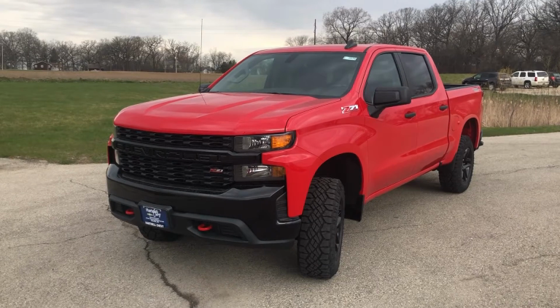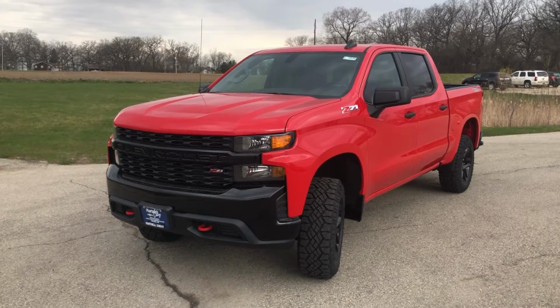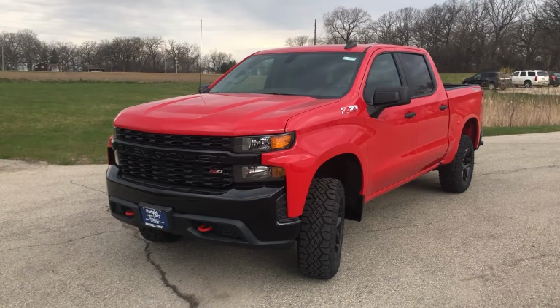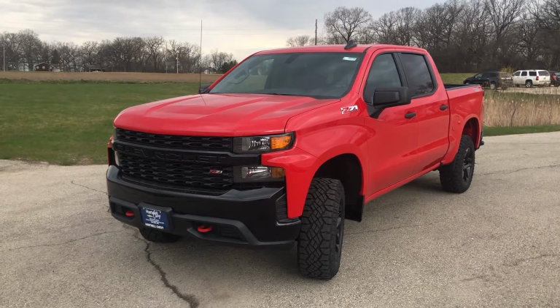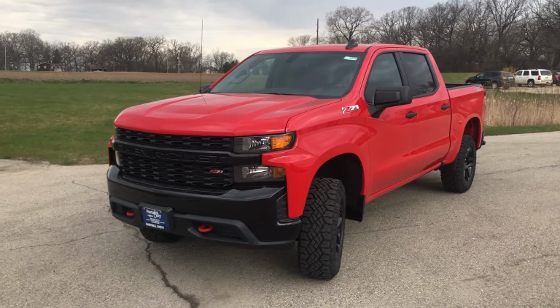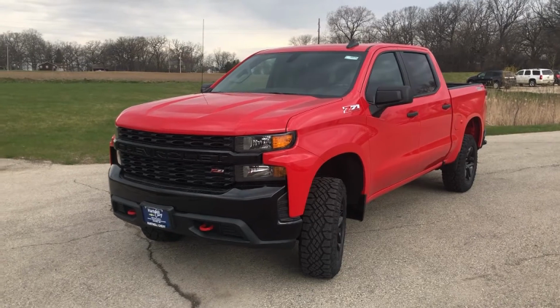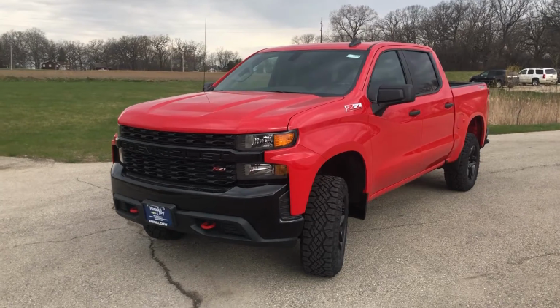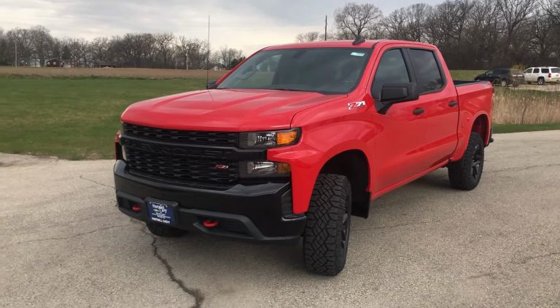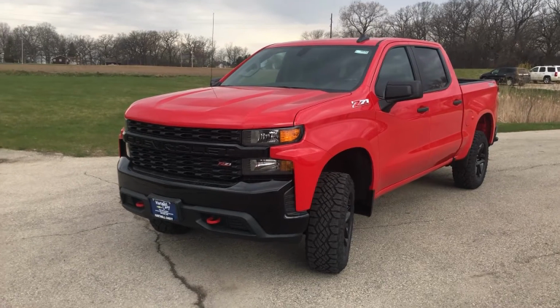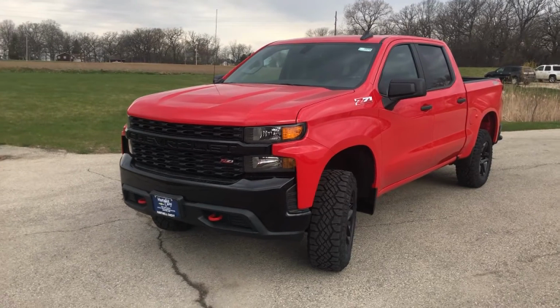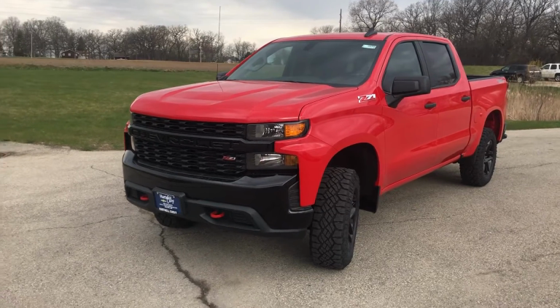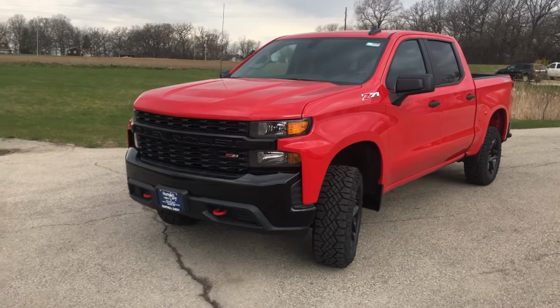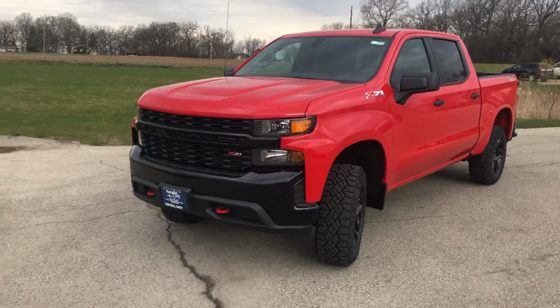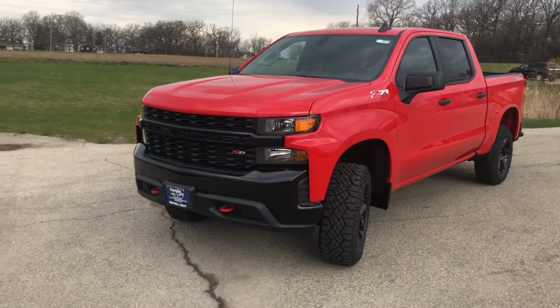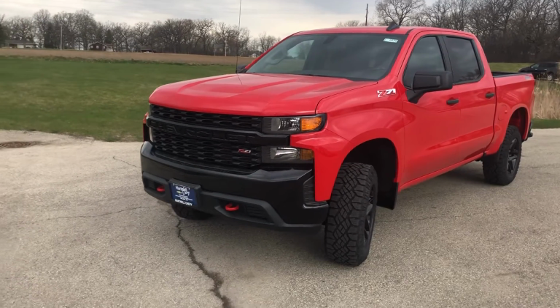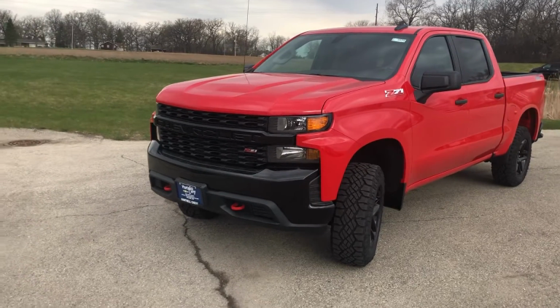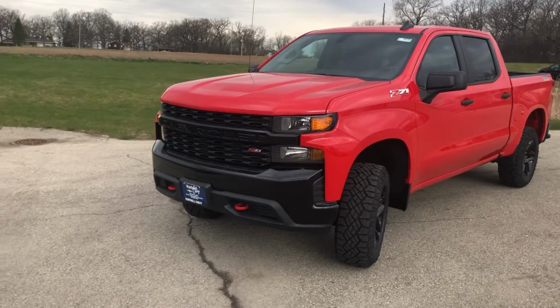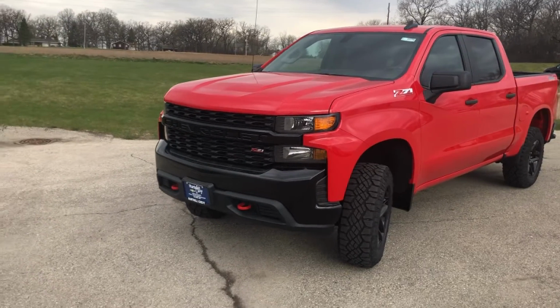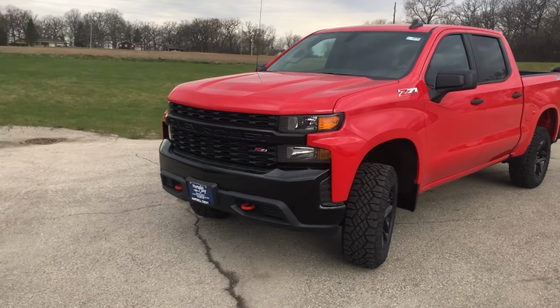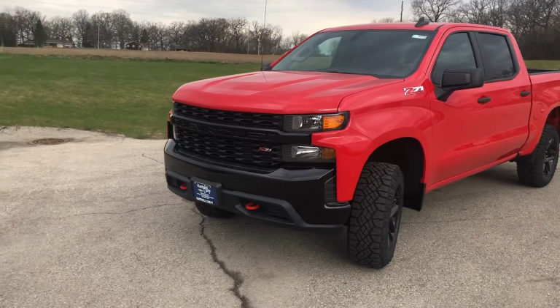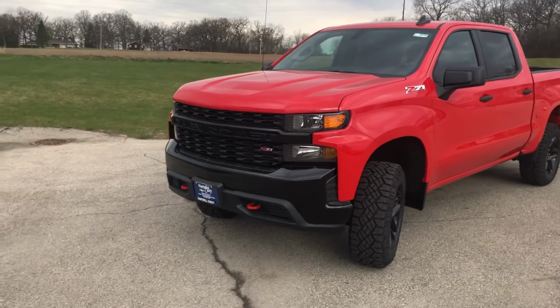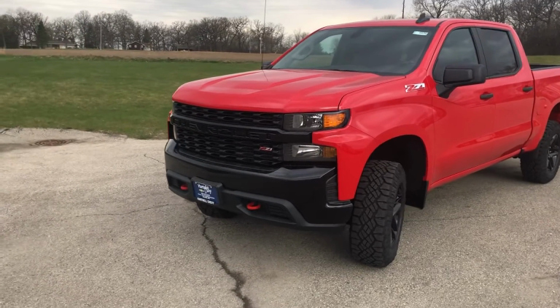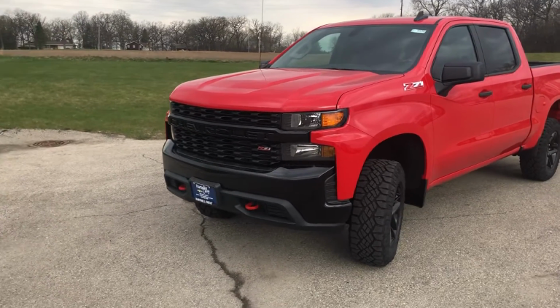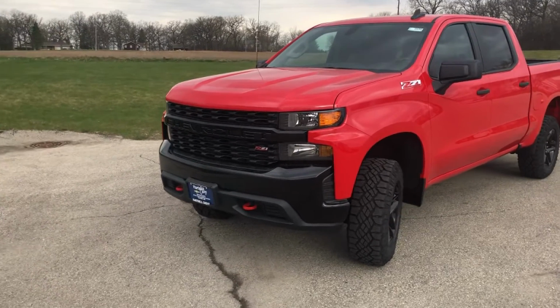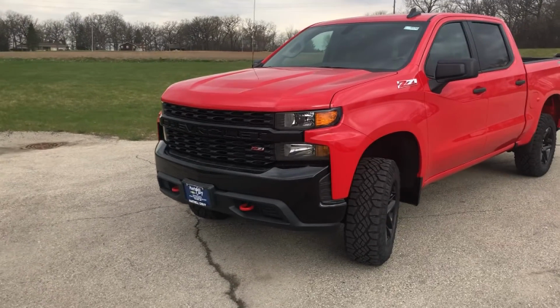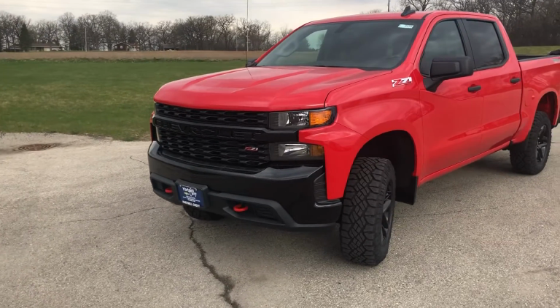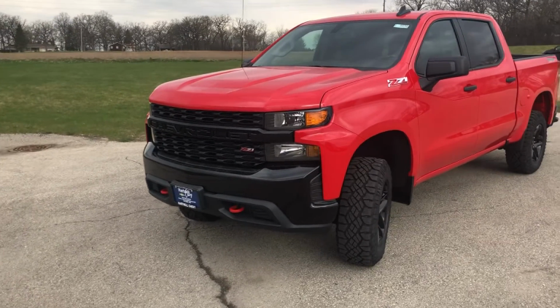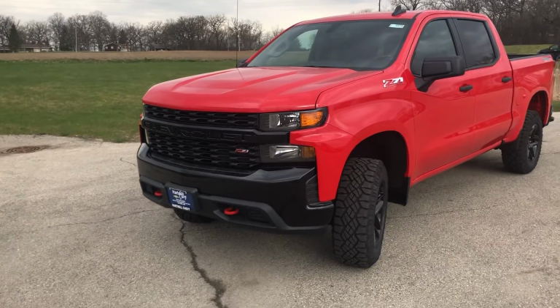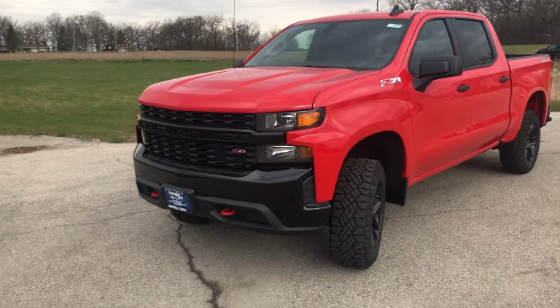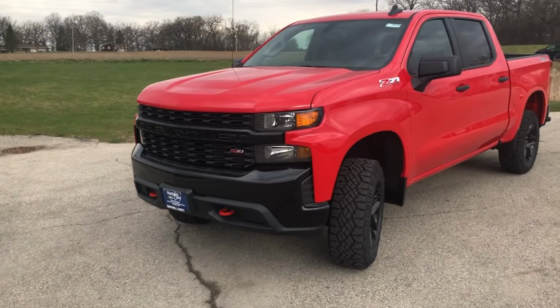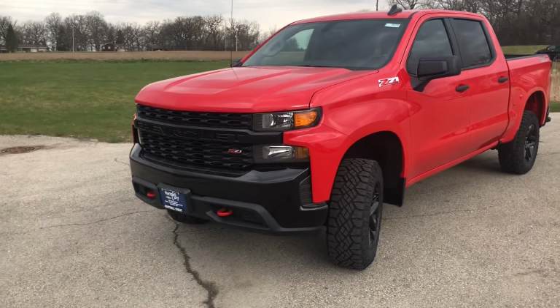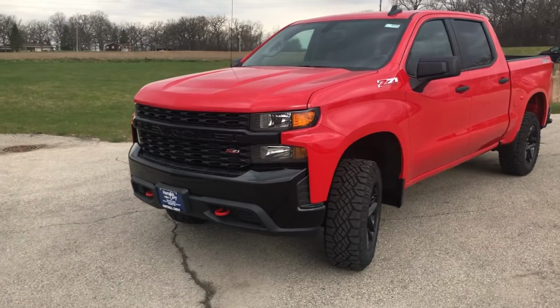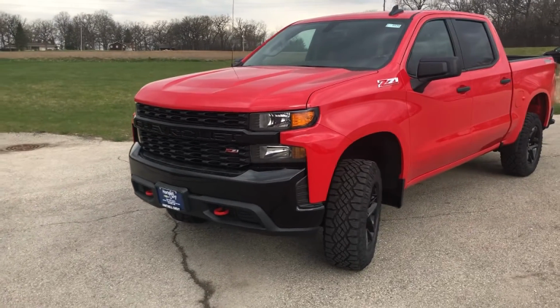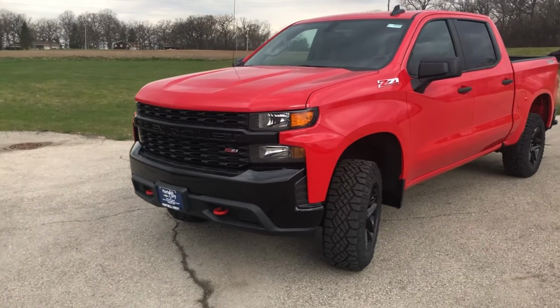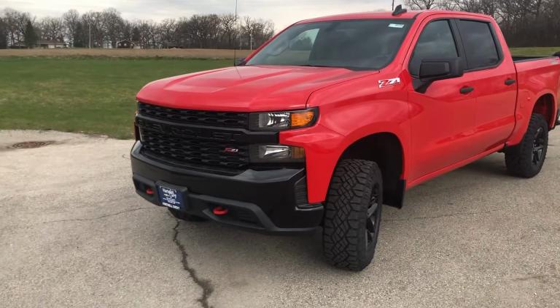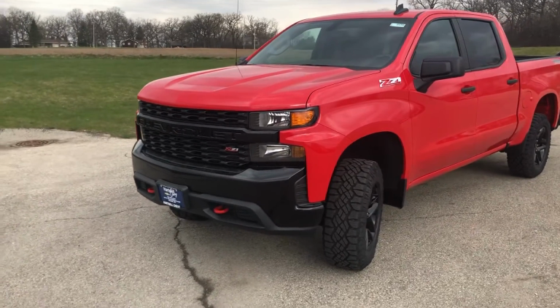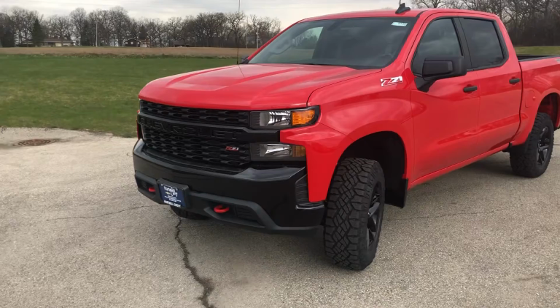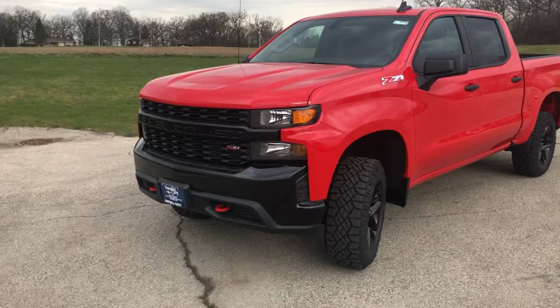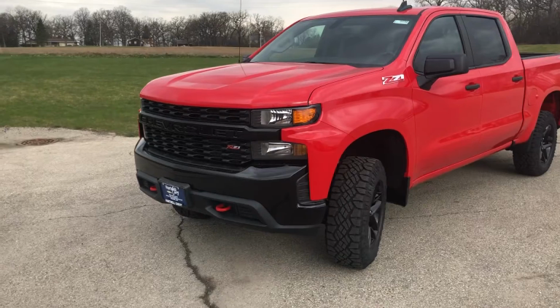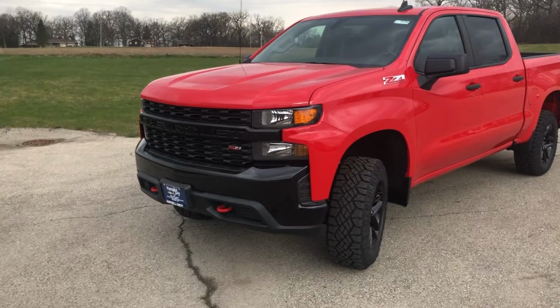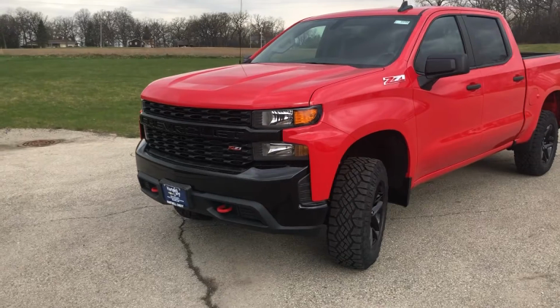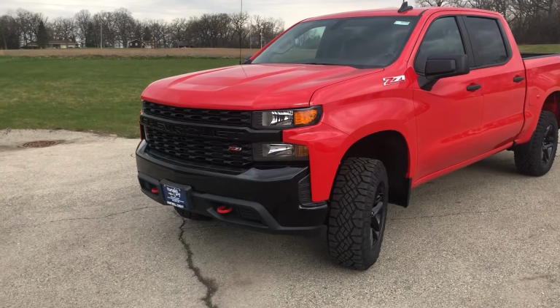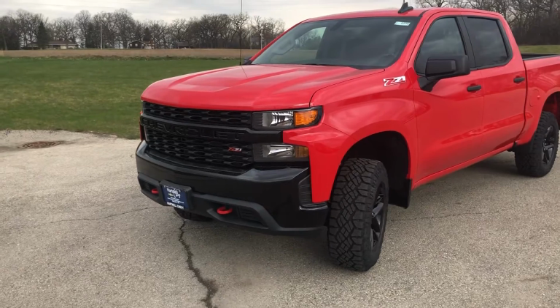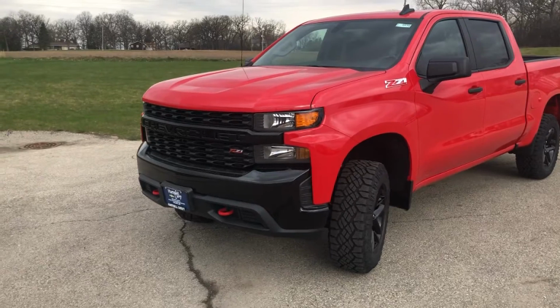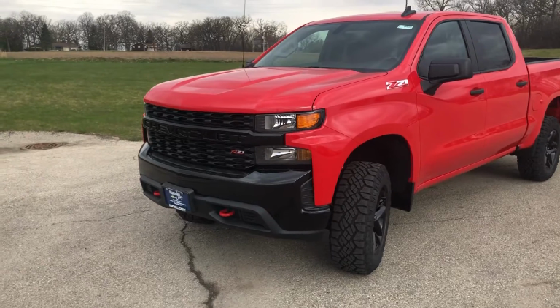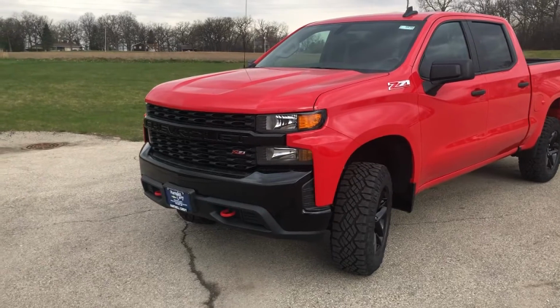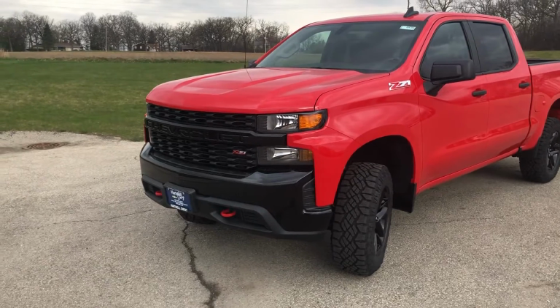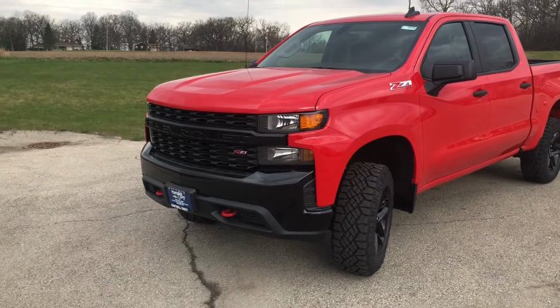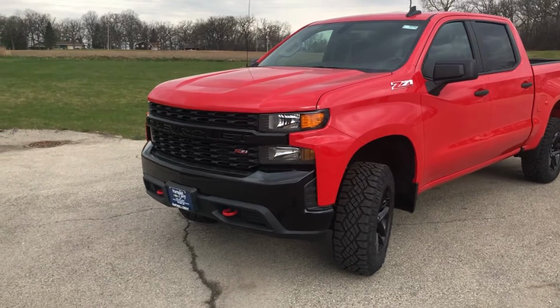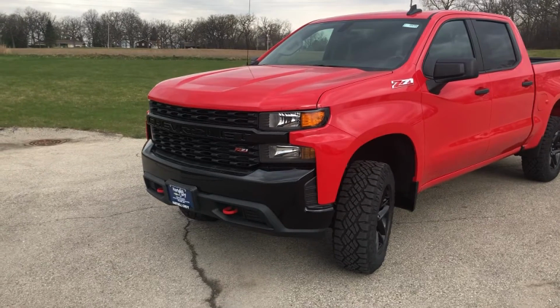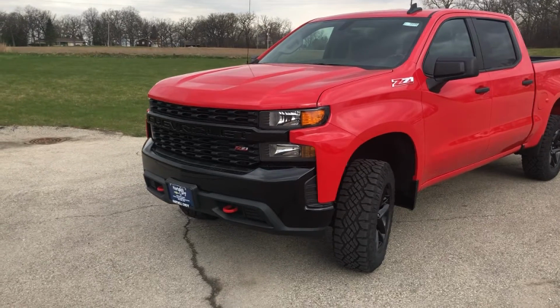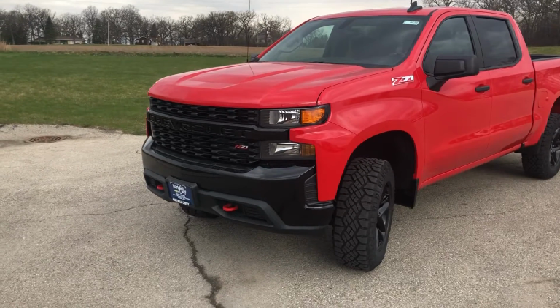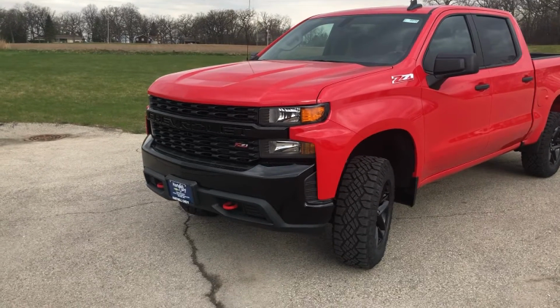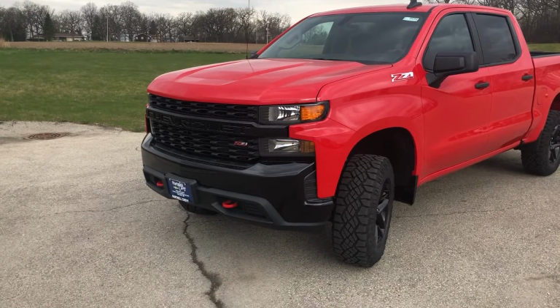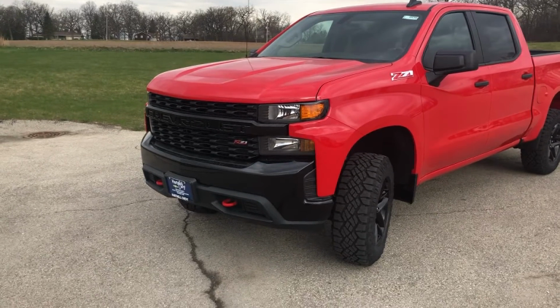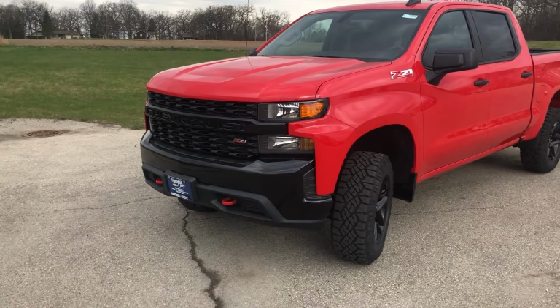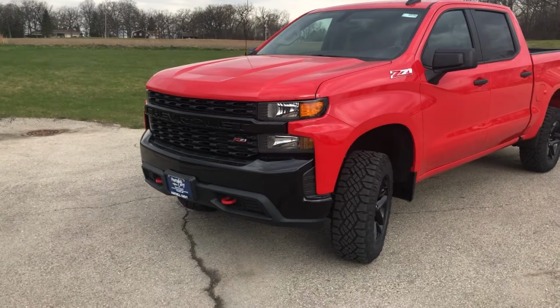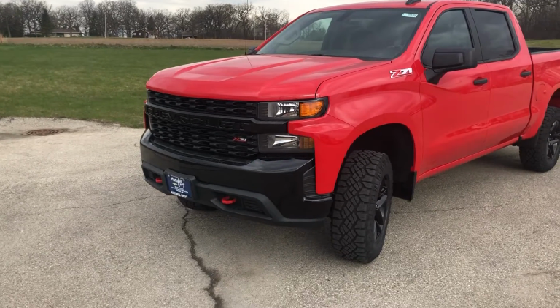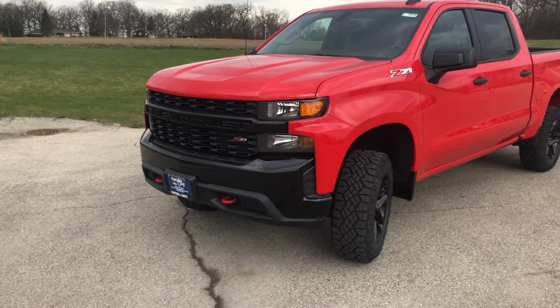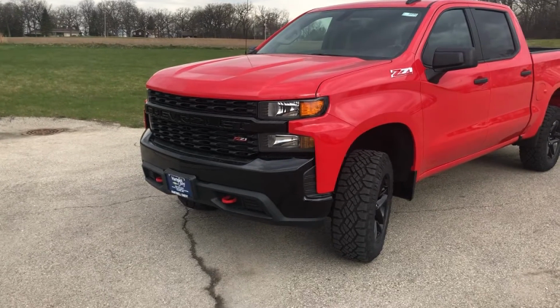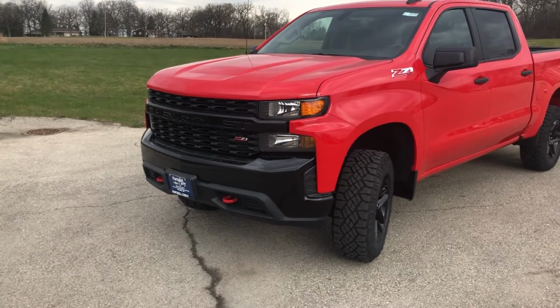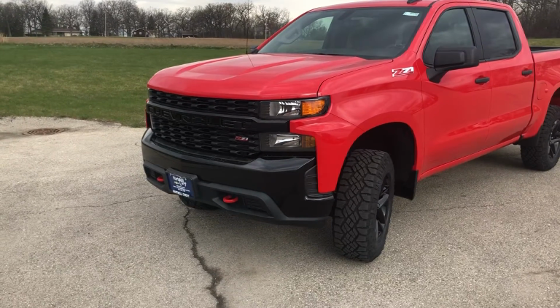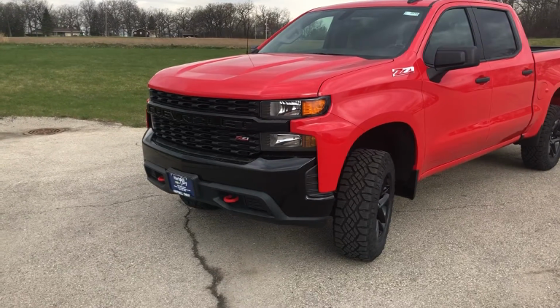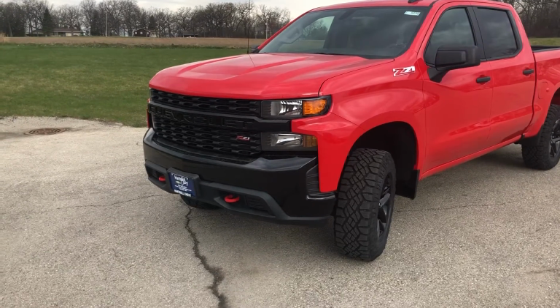All right Eric, here you go. Here's your walk around to the custom Trail Boss. The front end, as you see, is all blacked out.